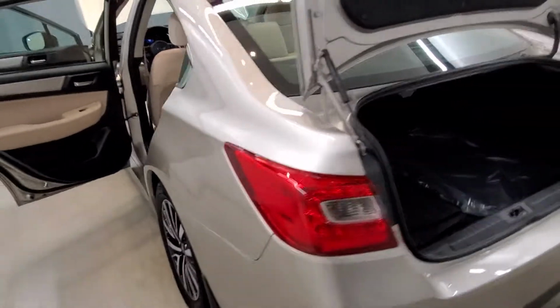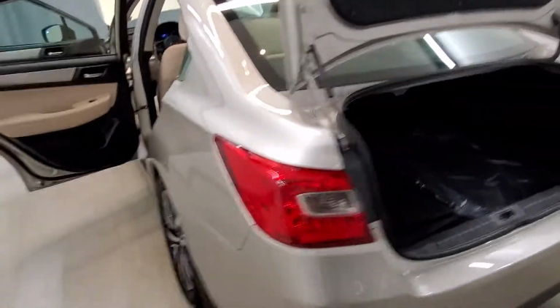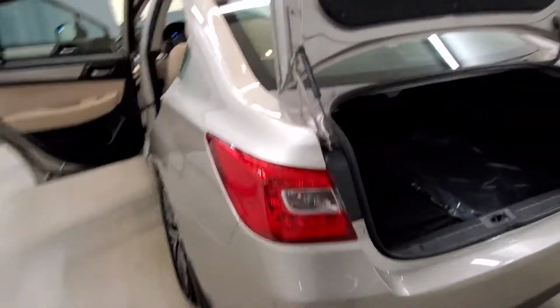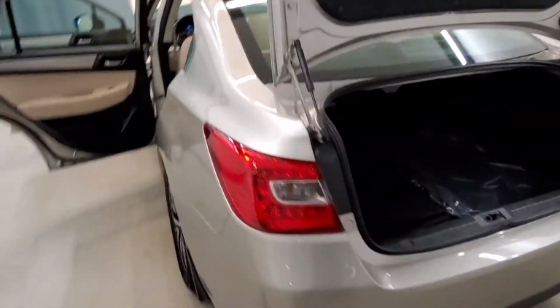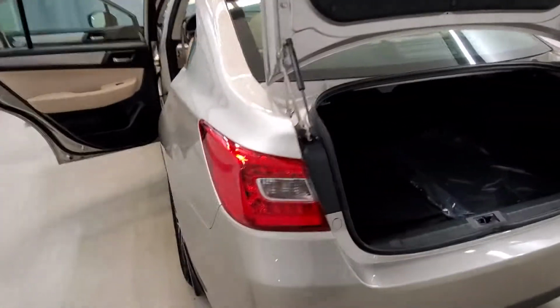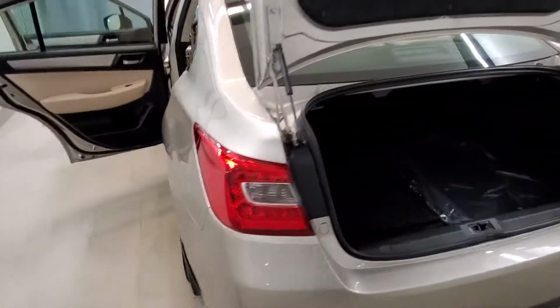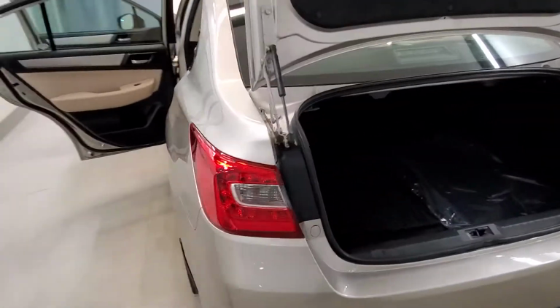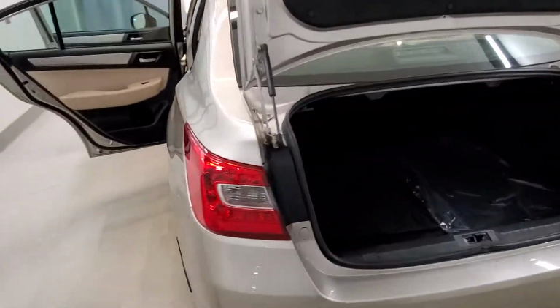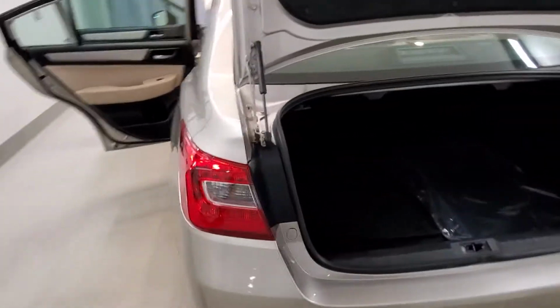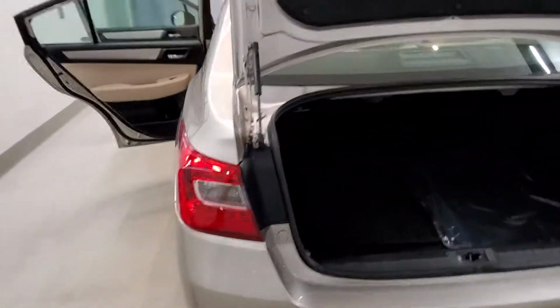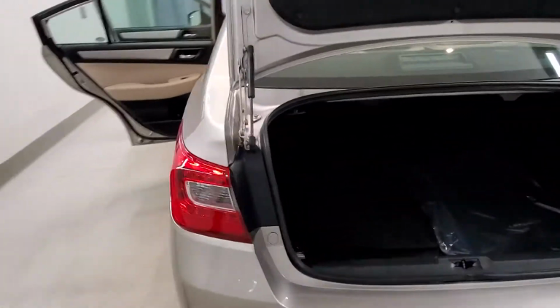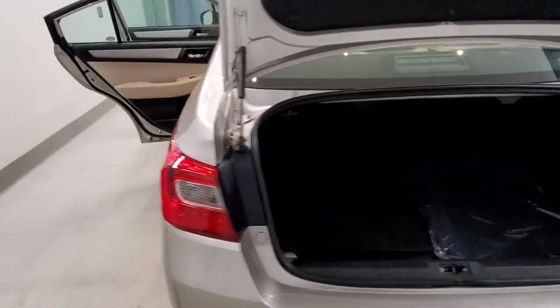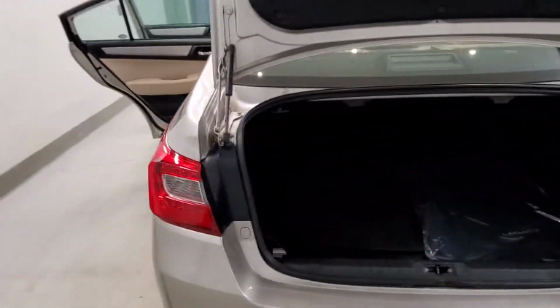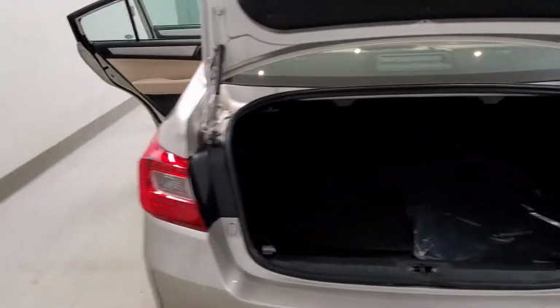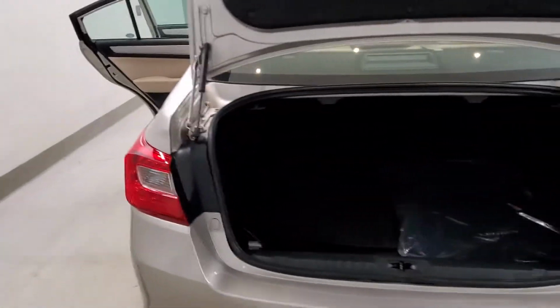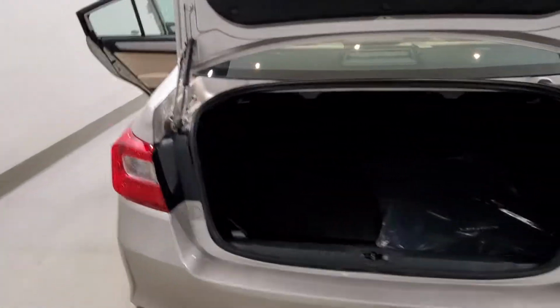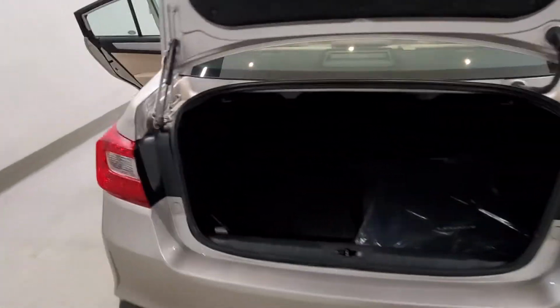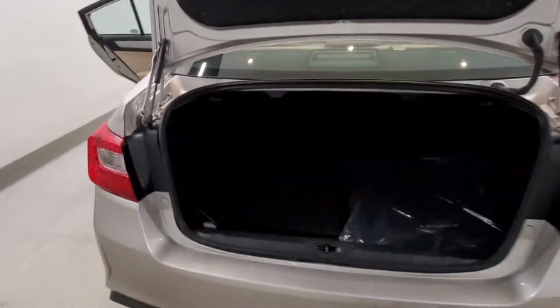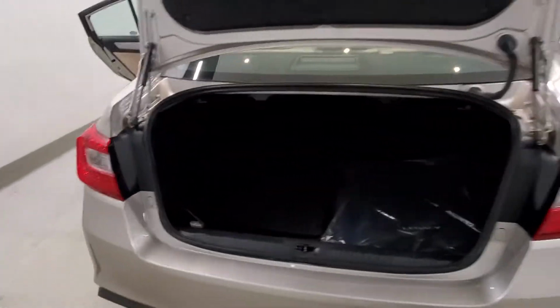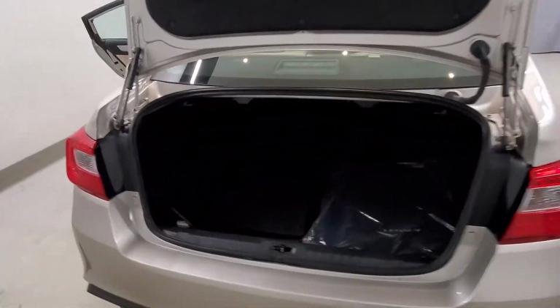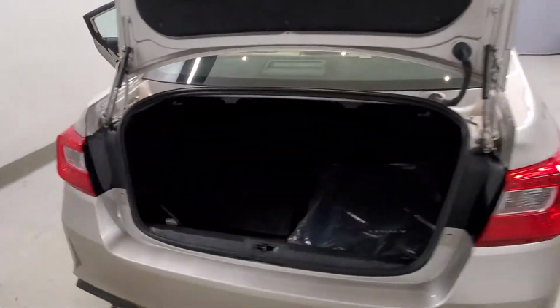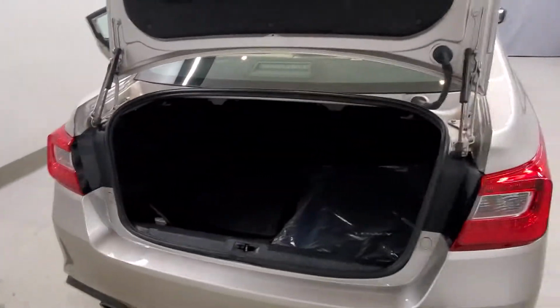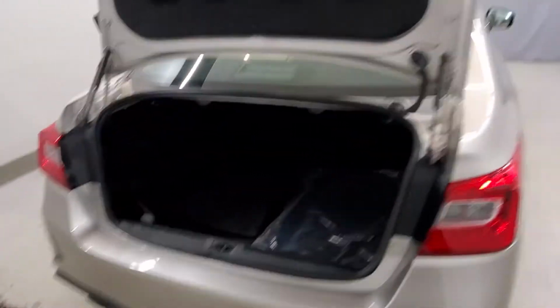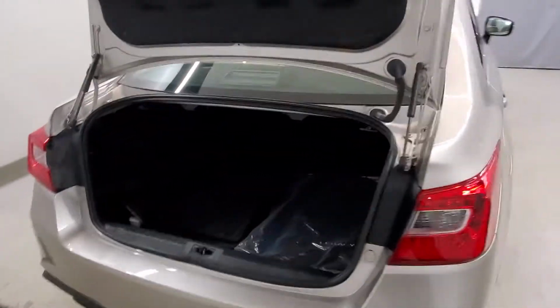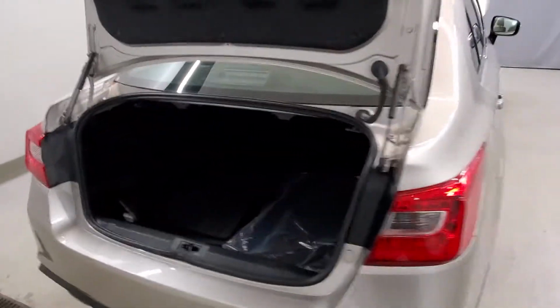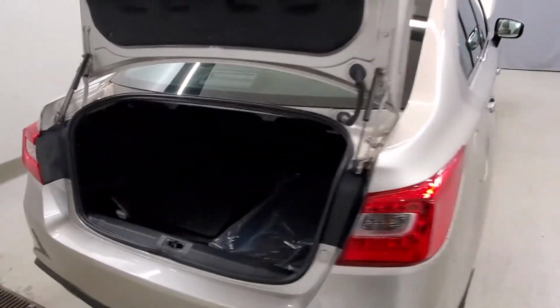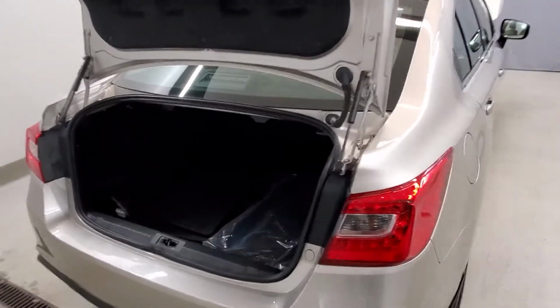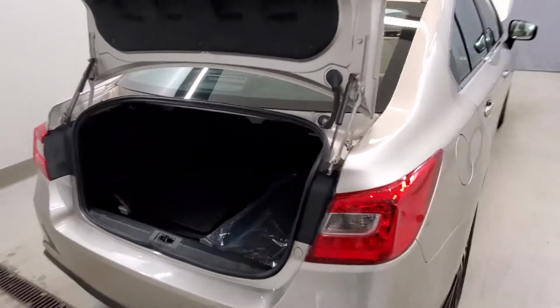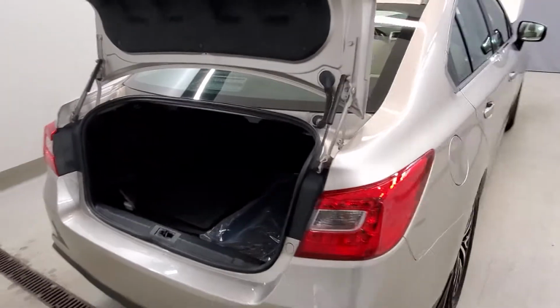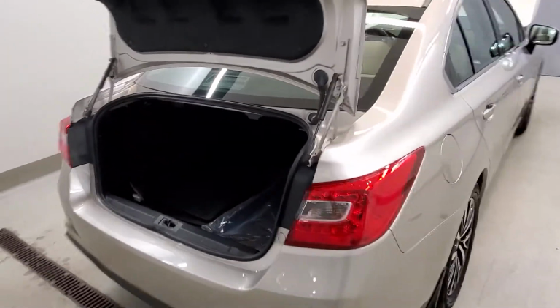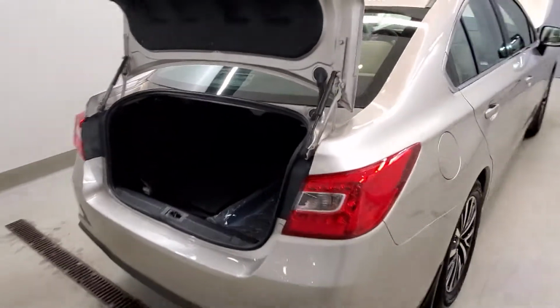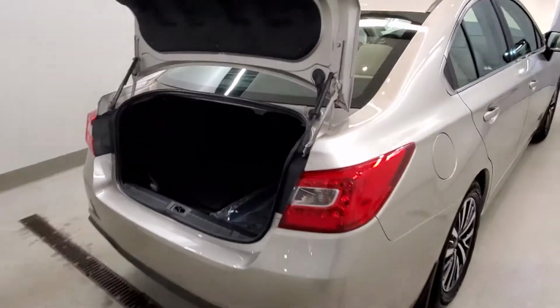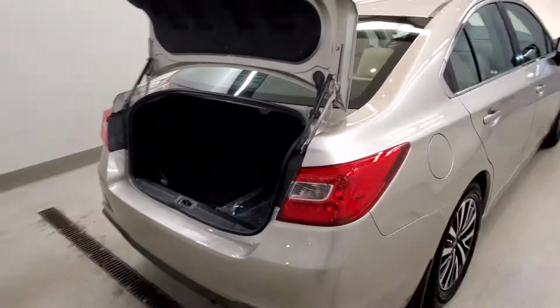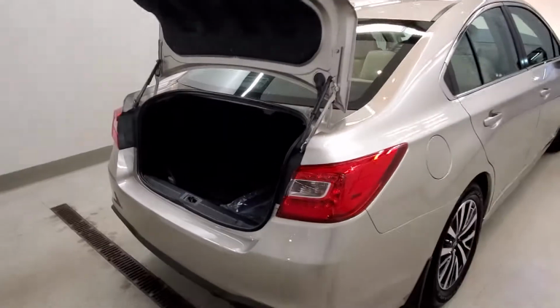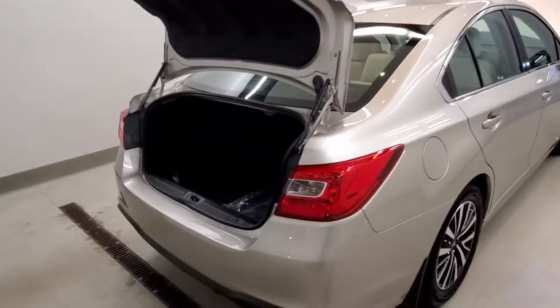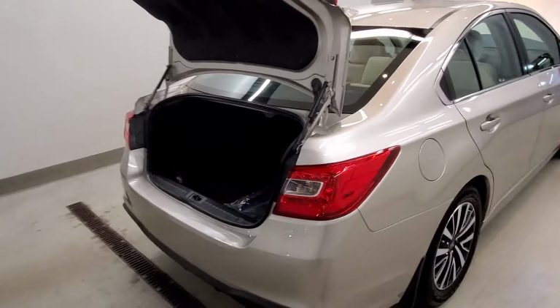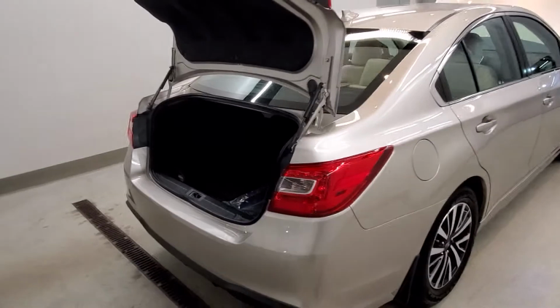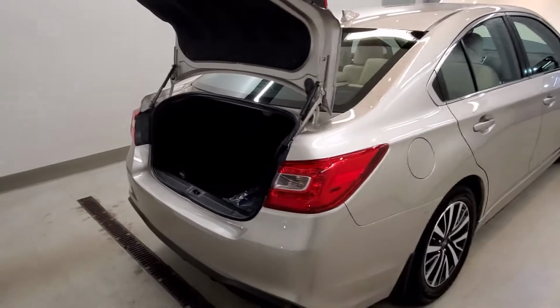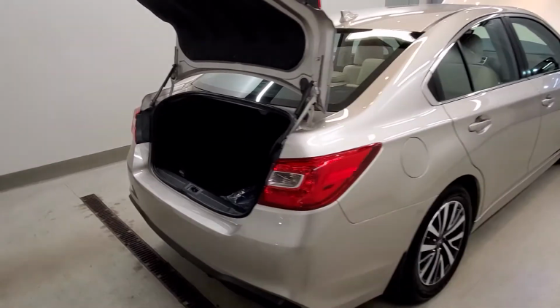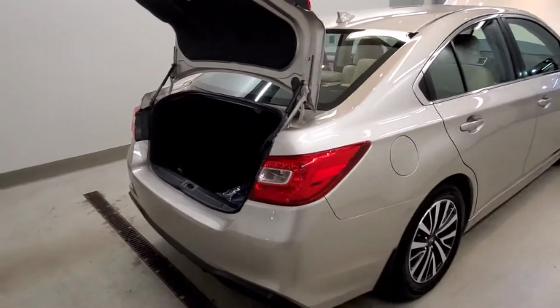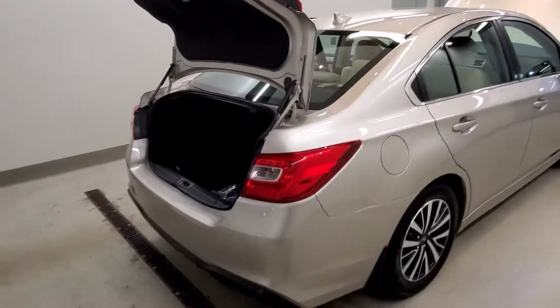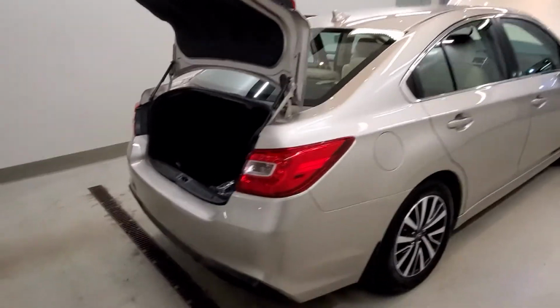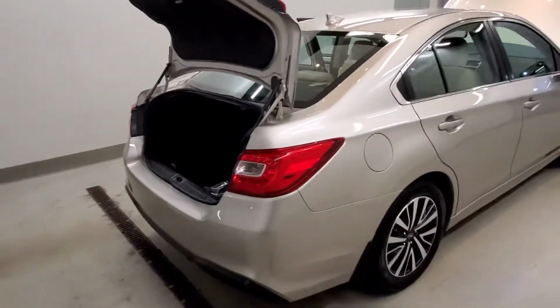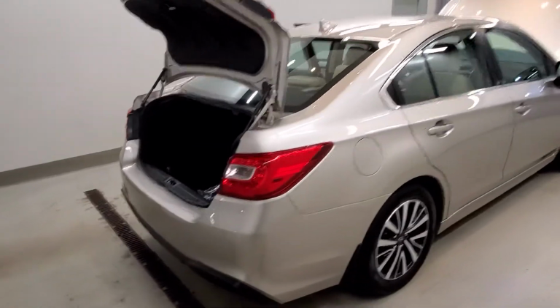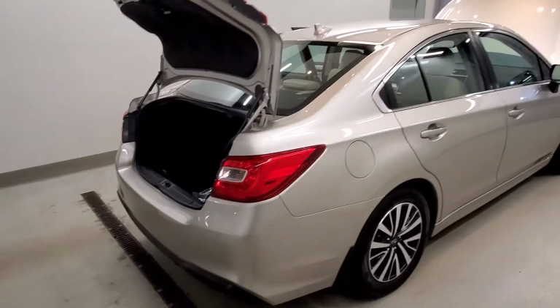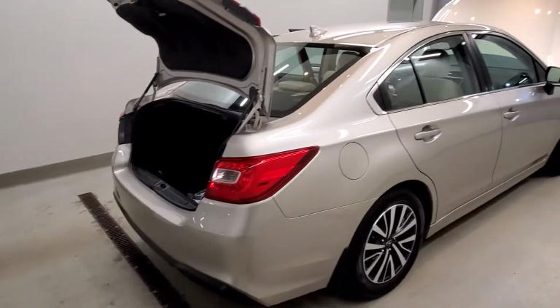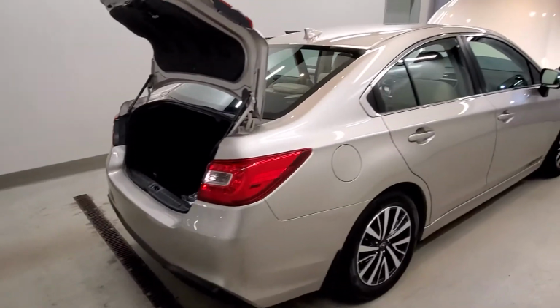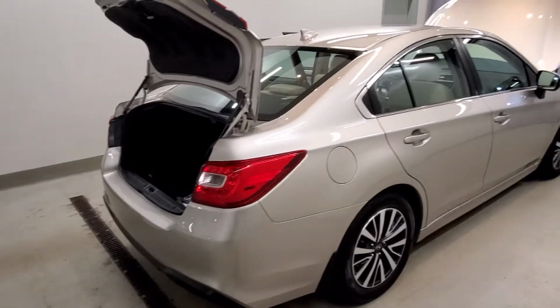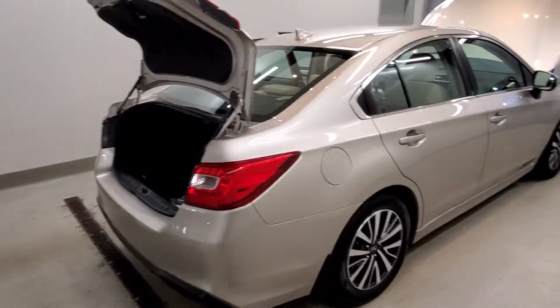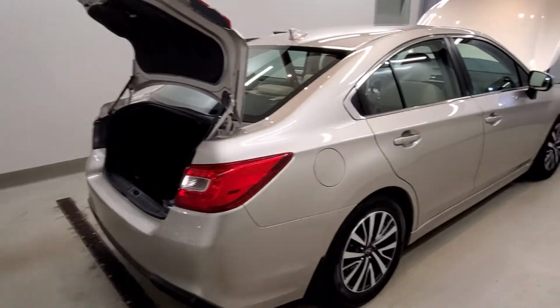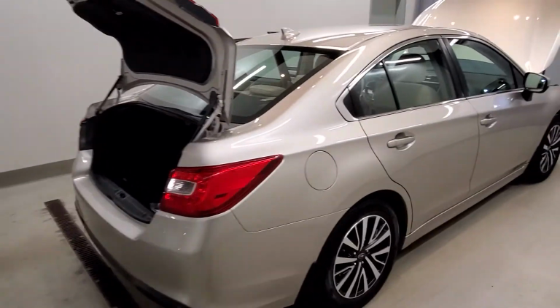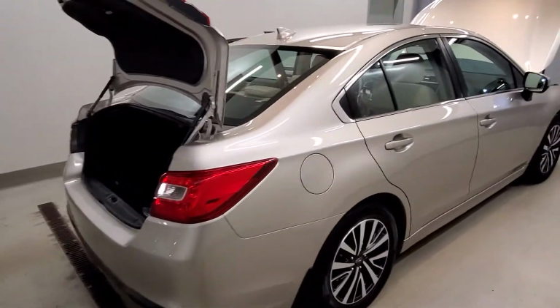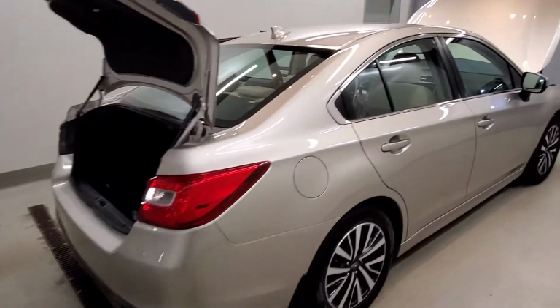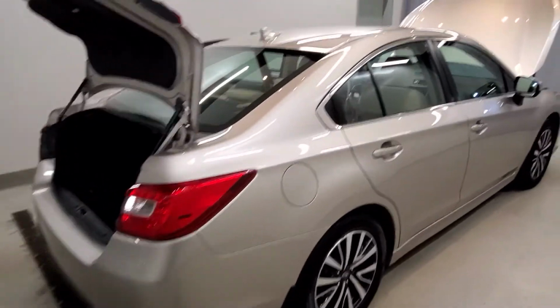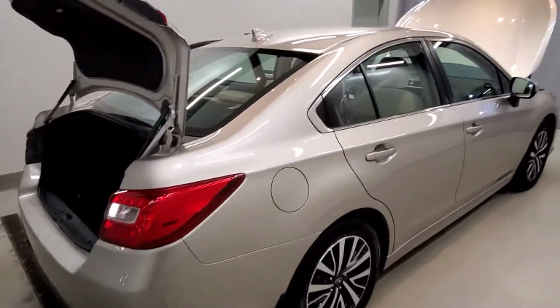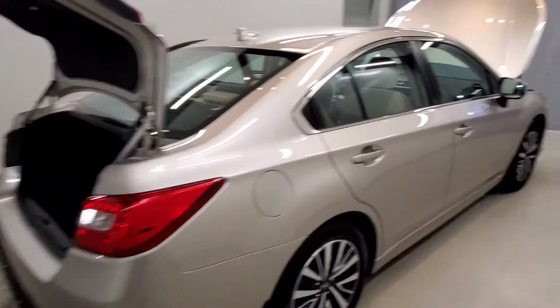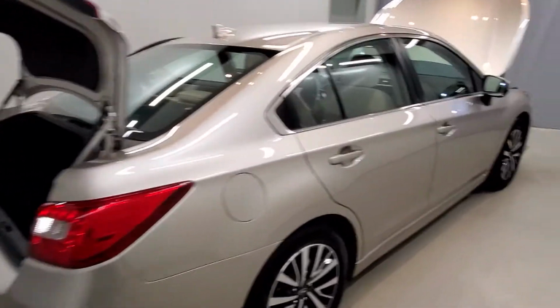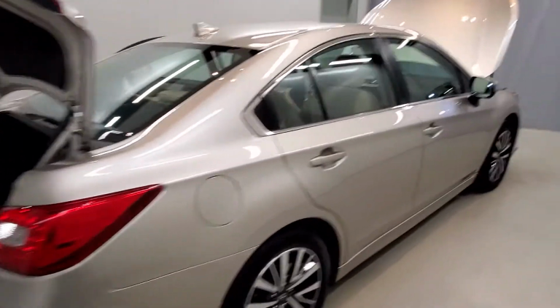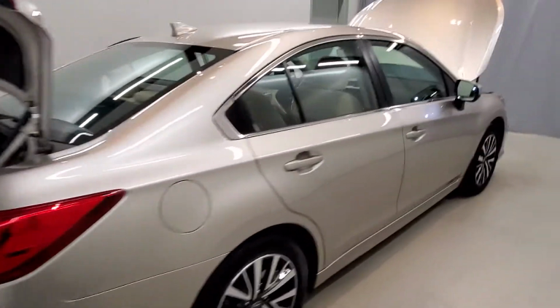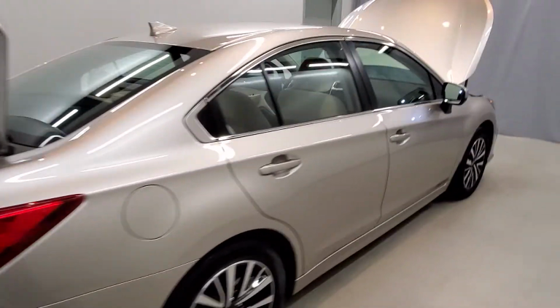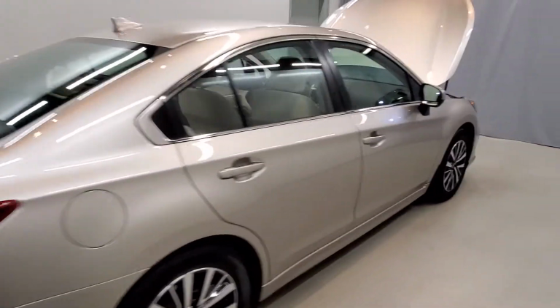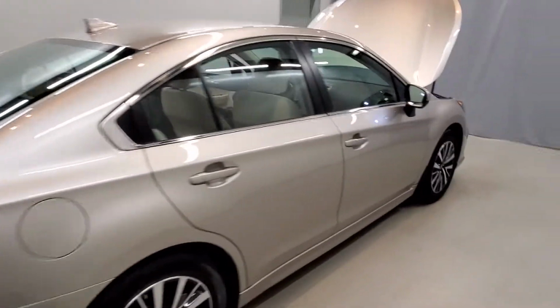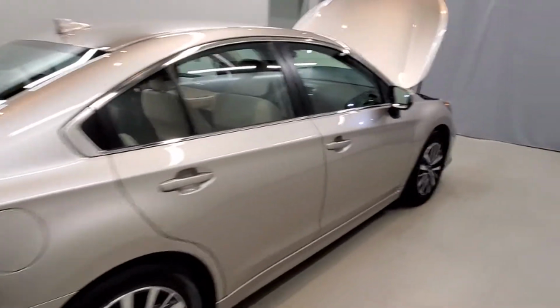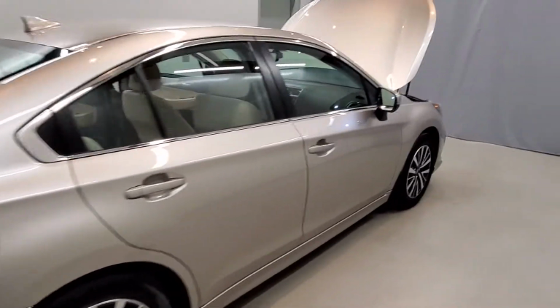Features a painted bumper, heated door mirrors, and variable intermittent wipers. Also equipped with a four-wheel independent suspension system with specific charge control.